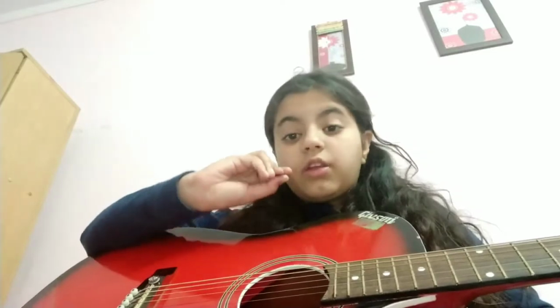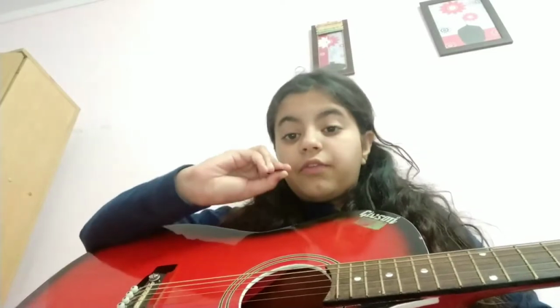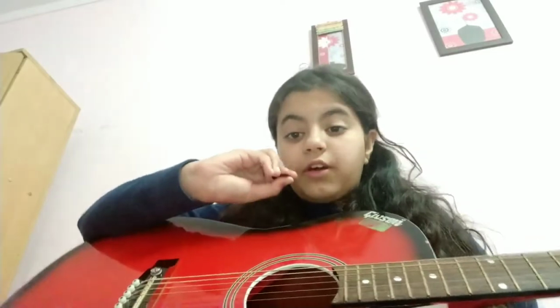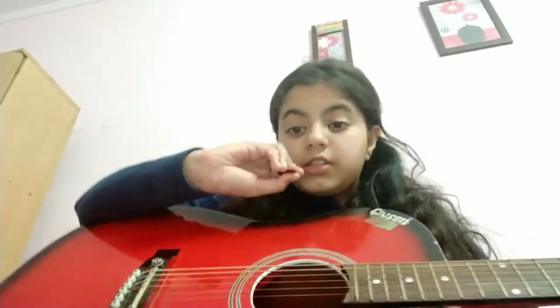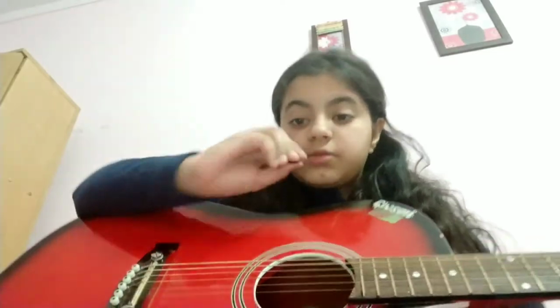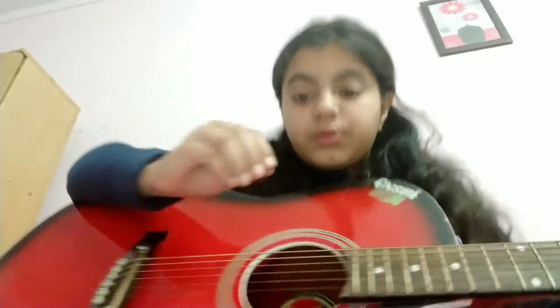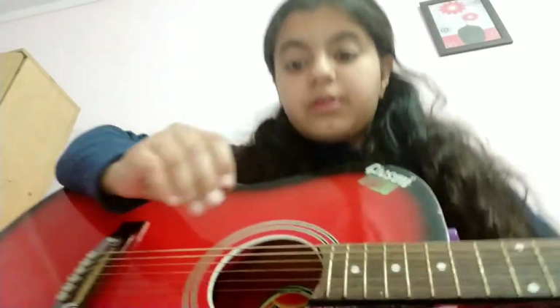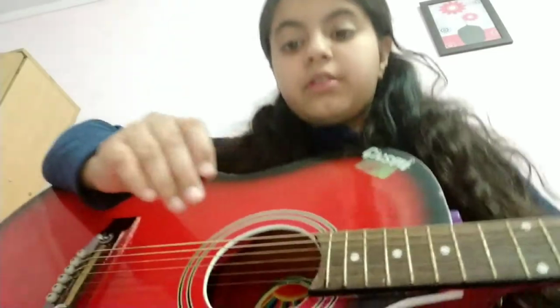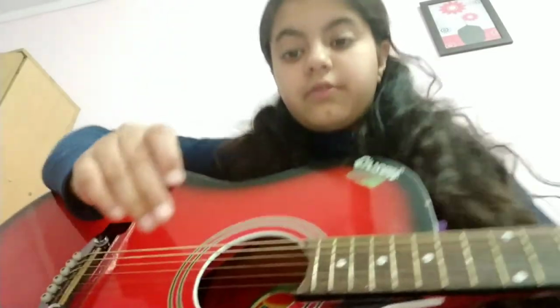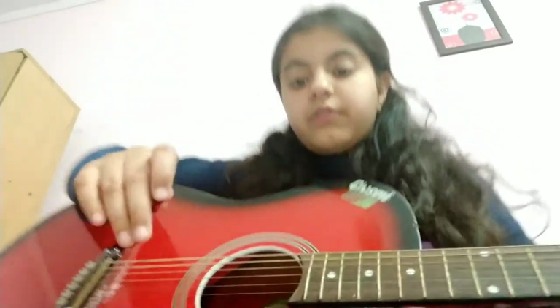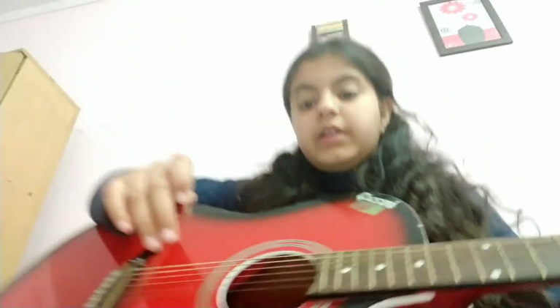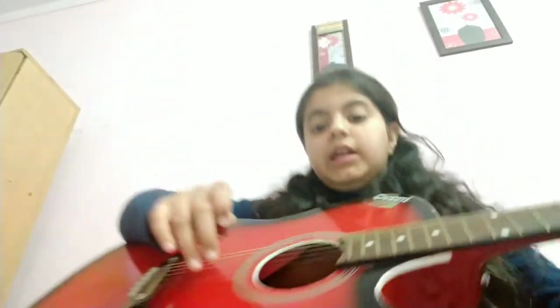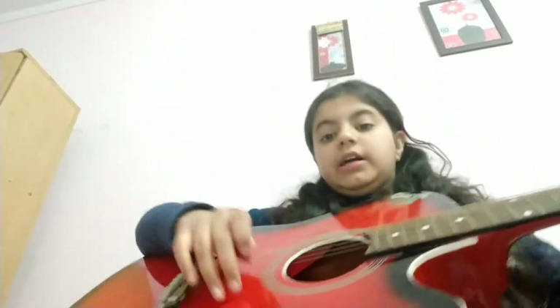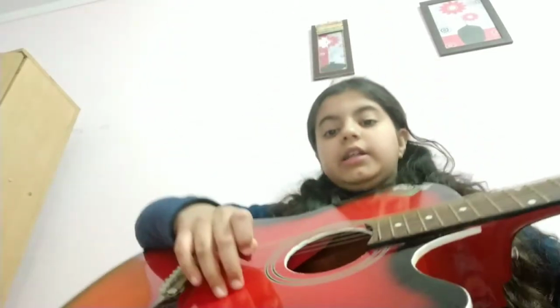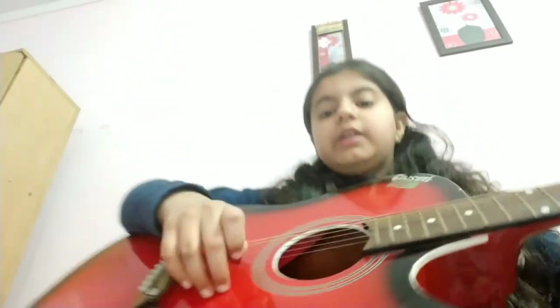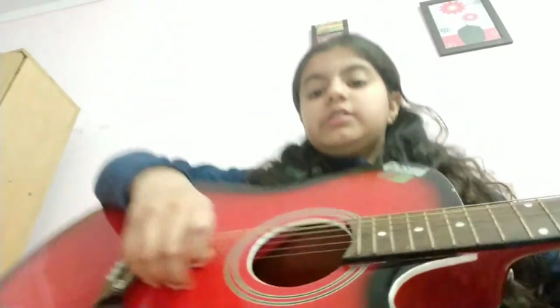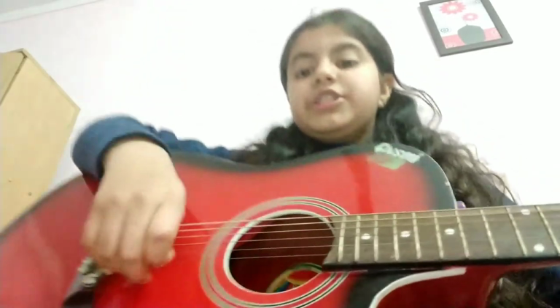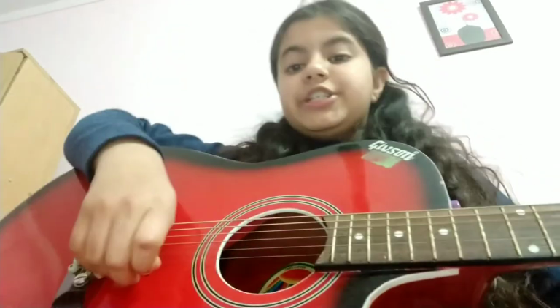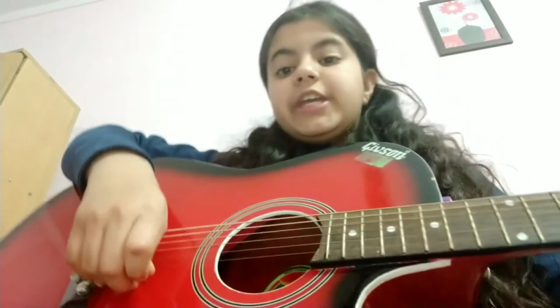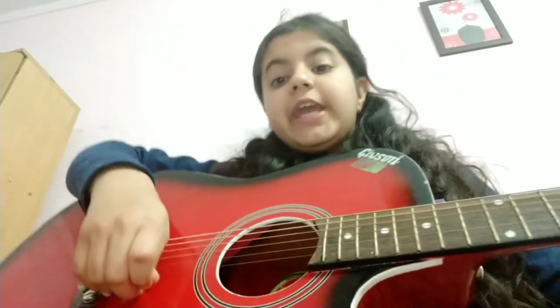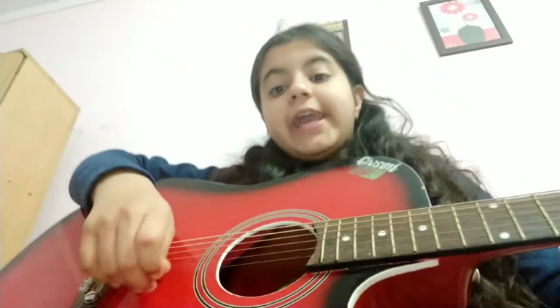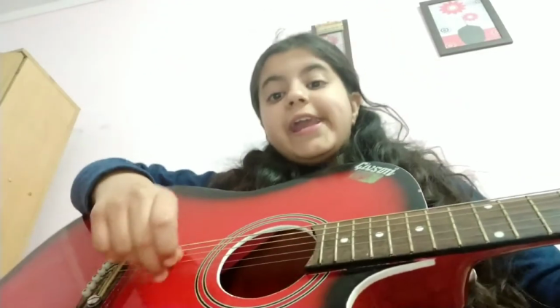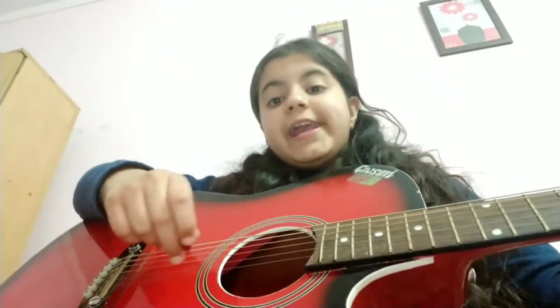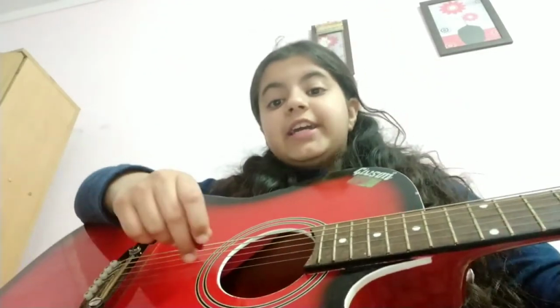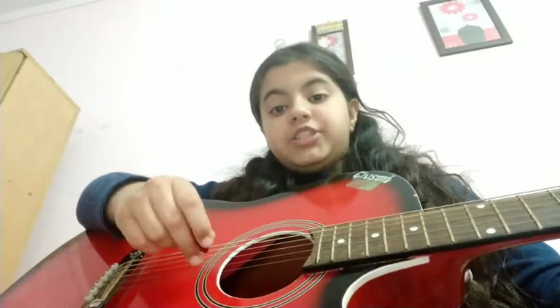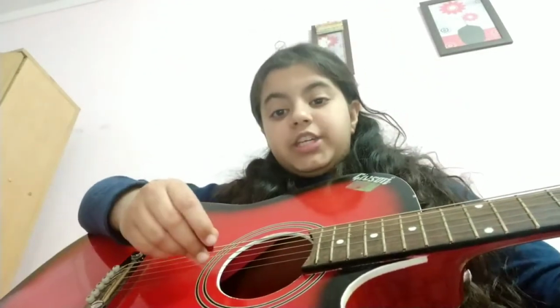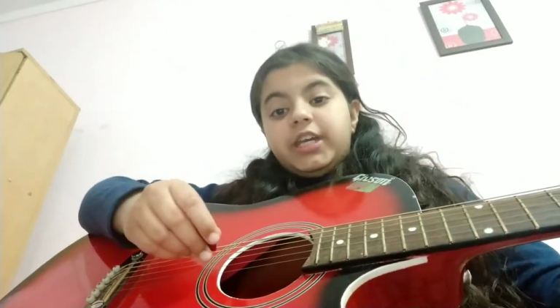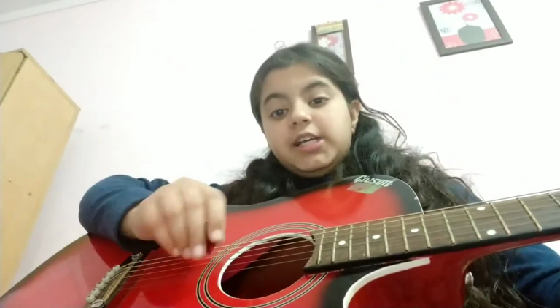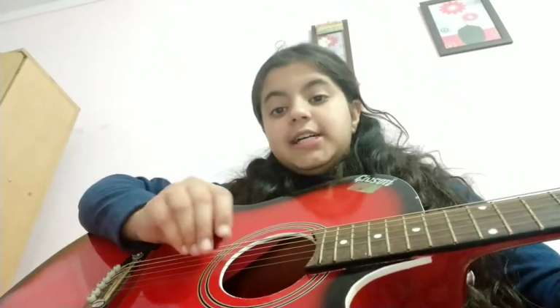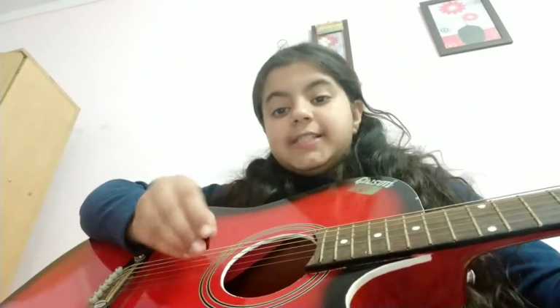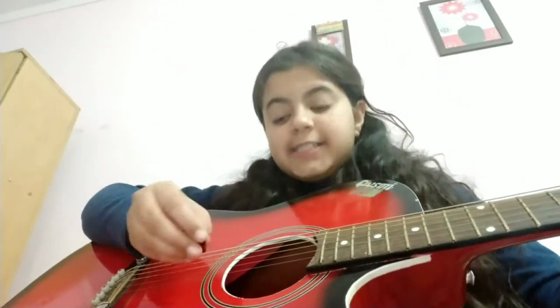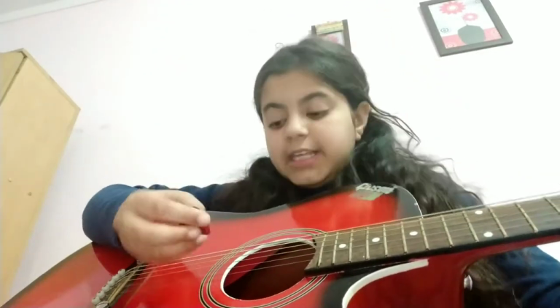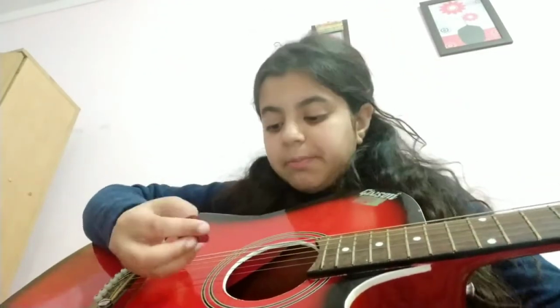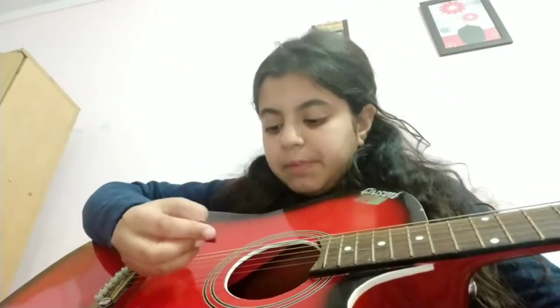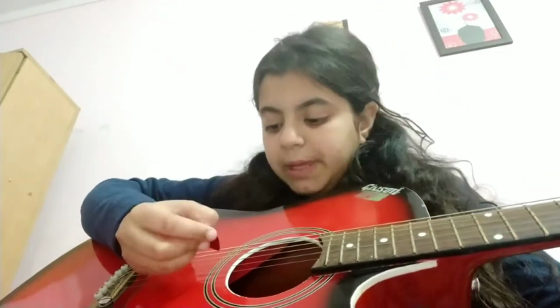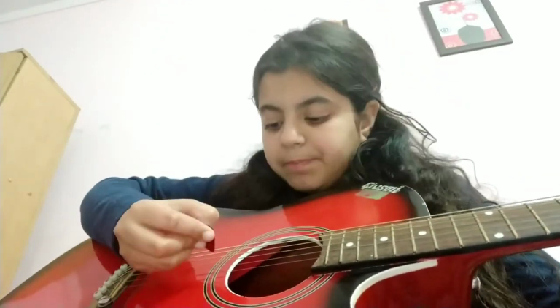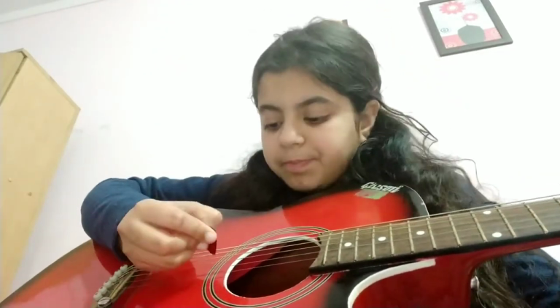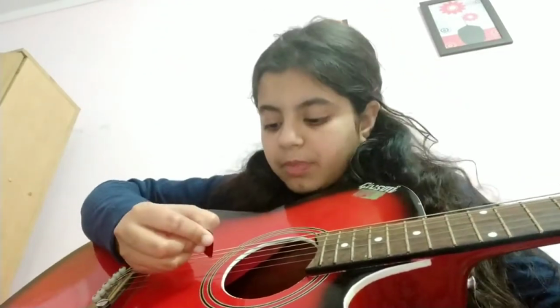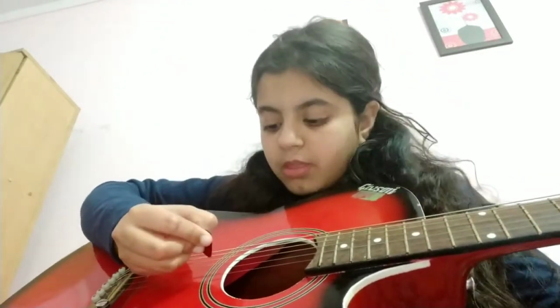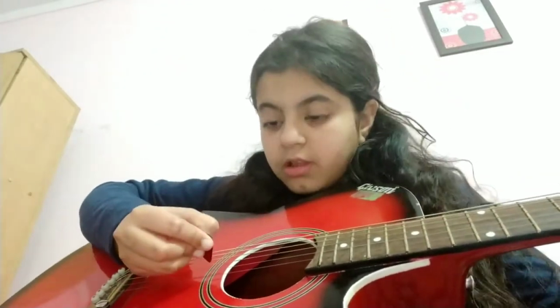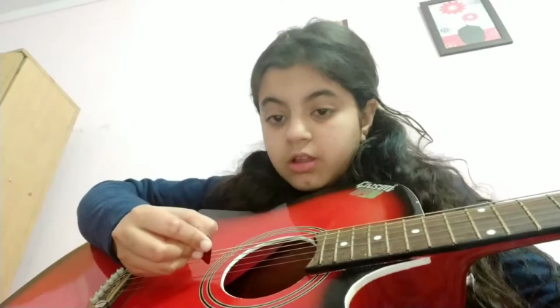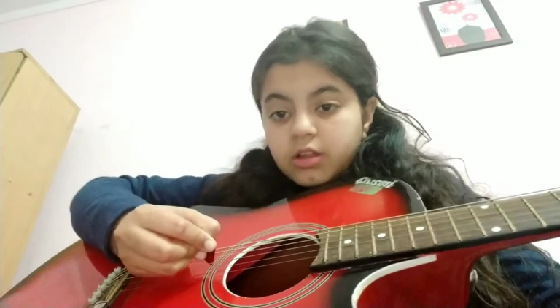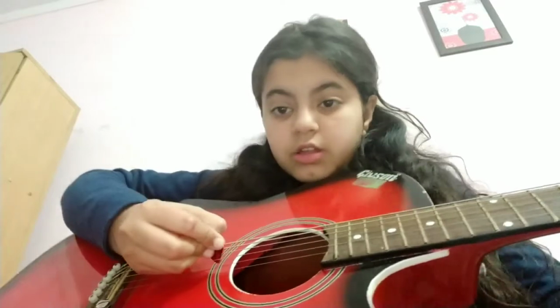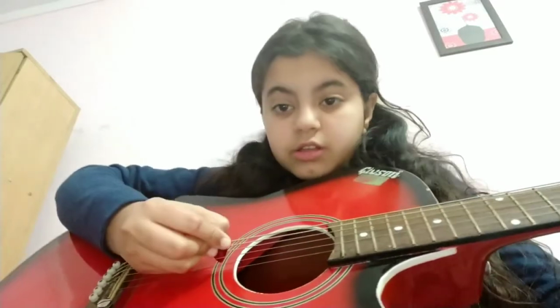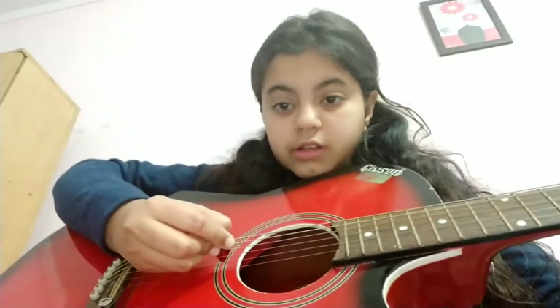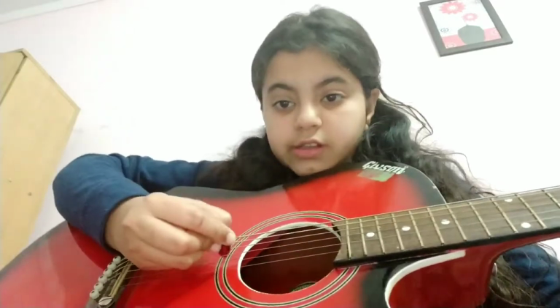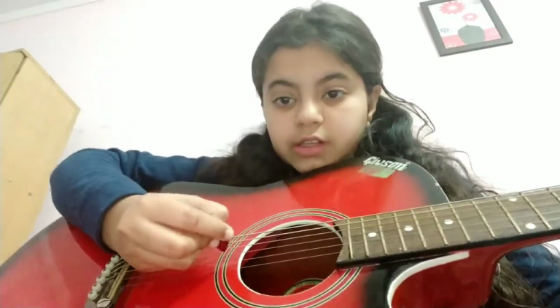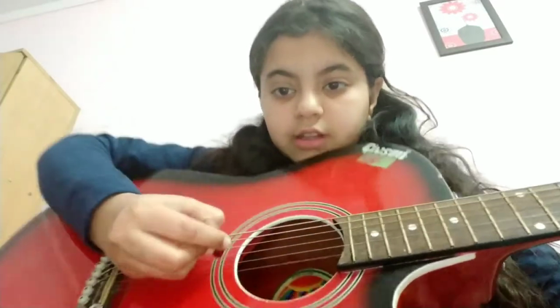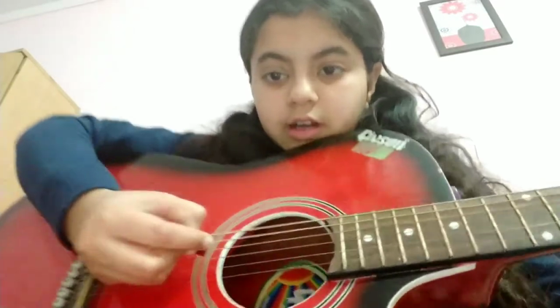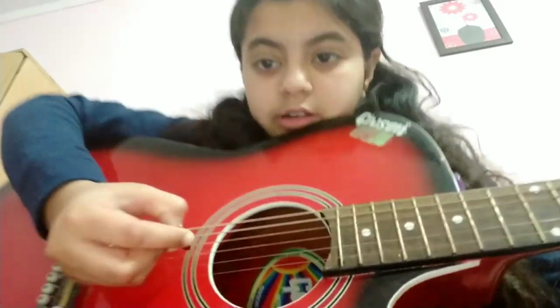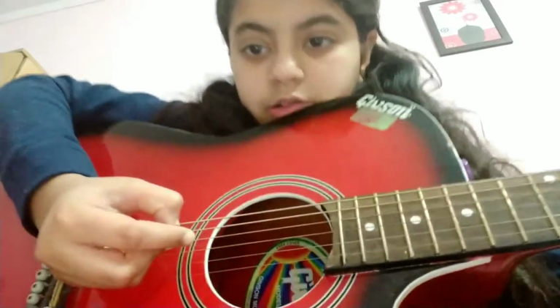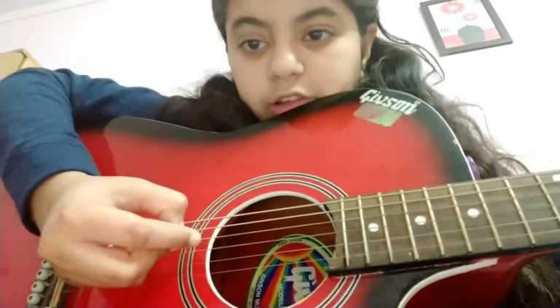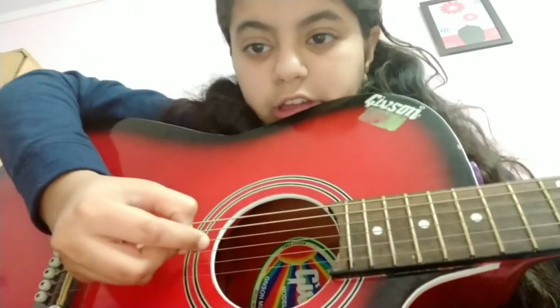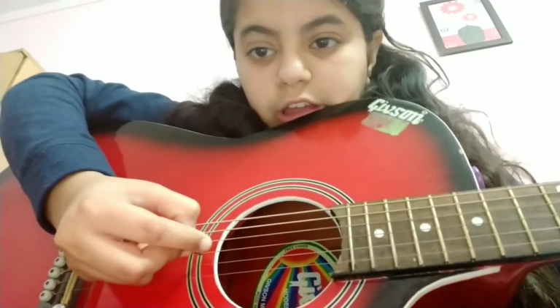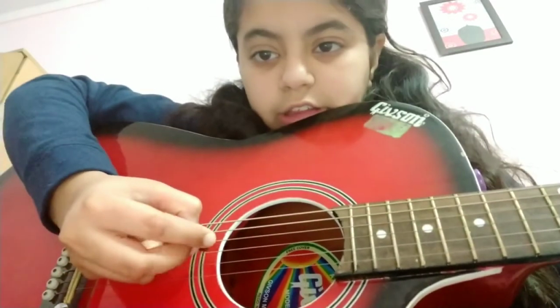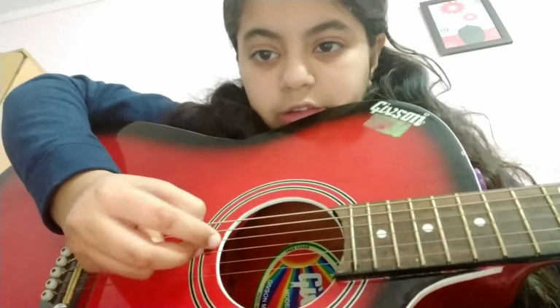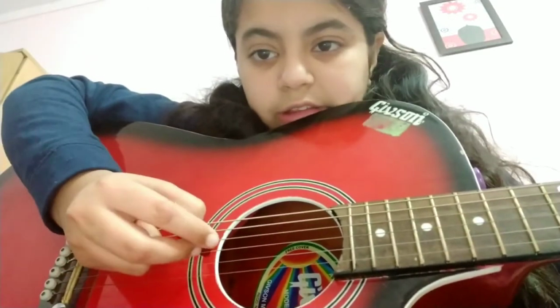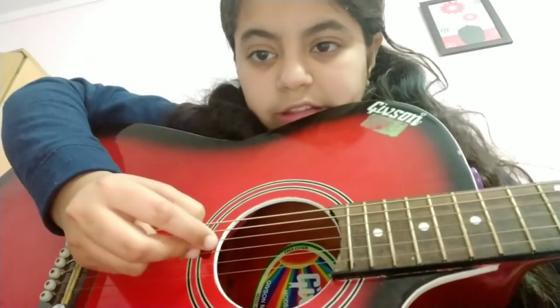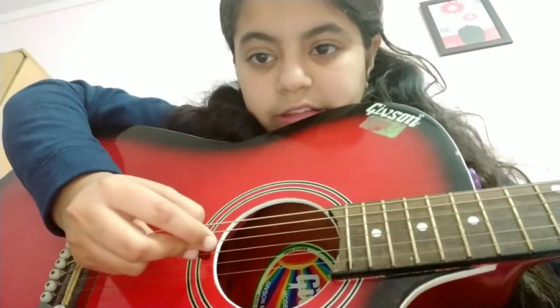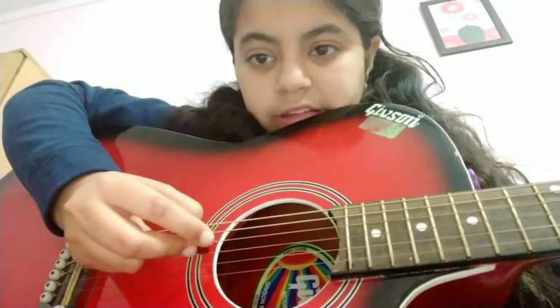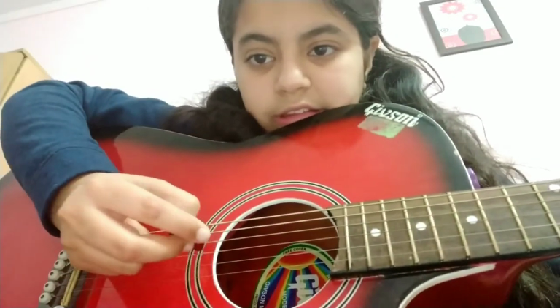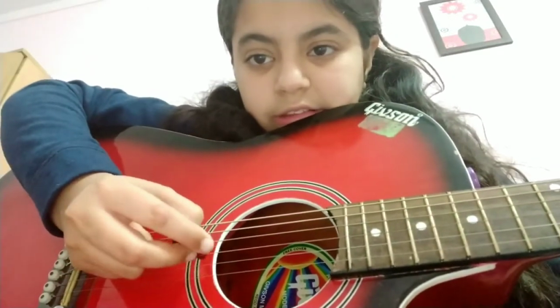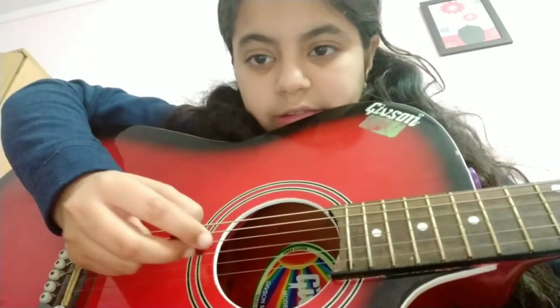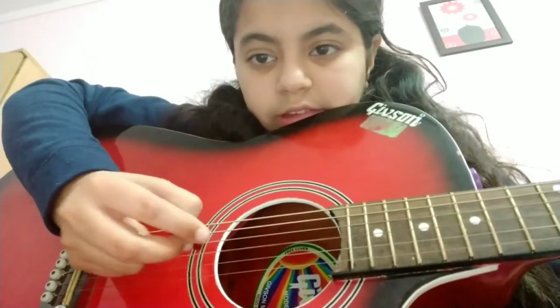The first phrase we learned is G G A G C B. It's on the third string, as you can see.